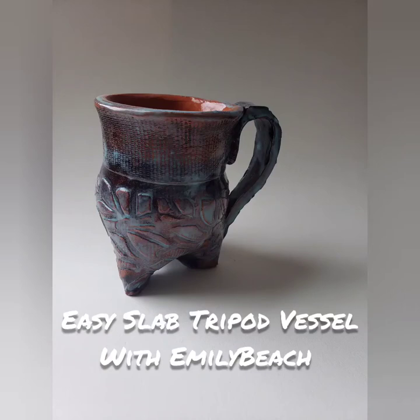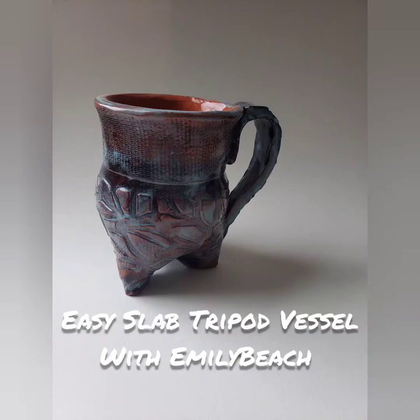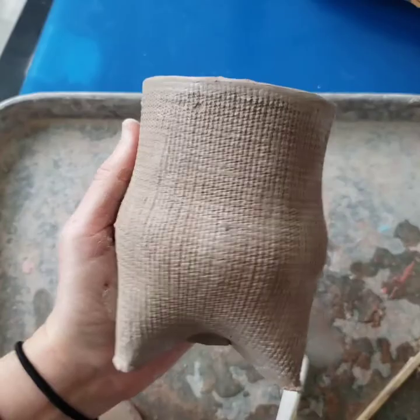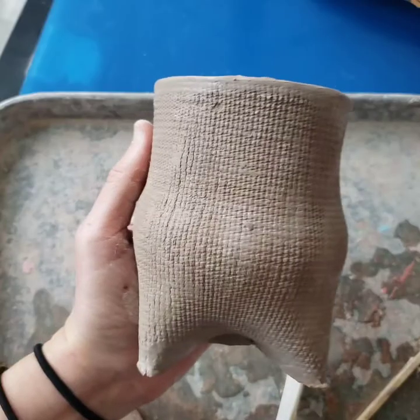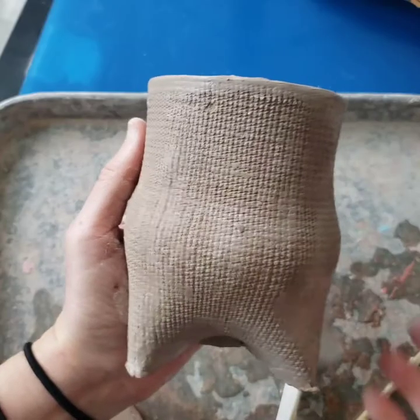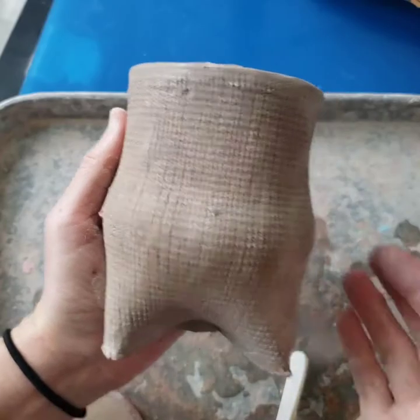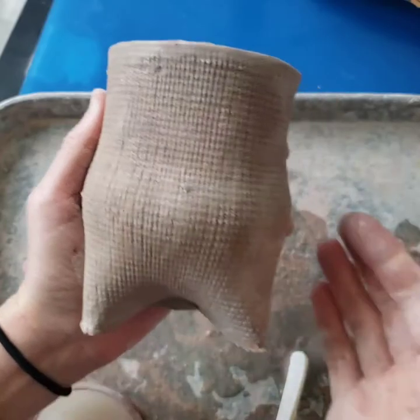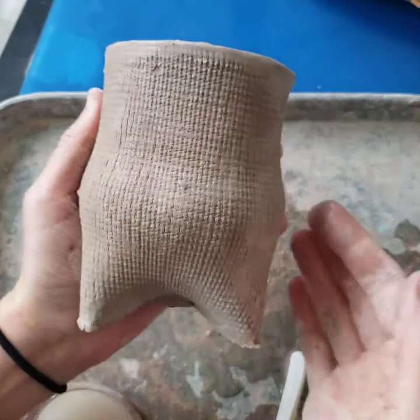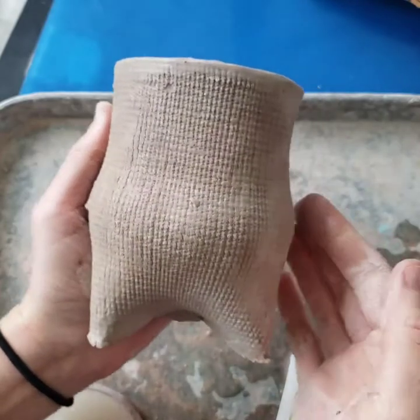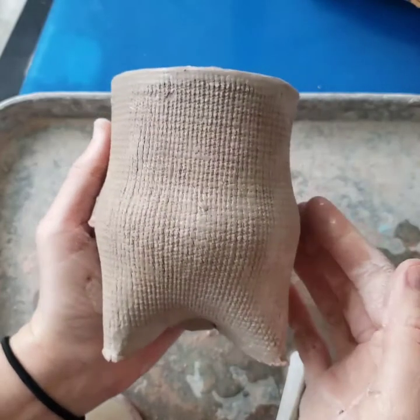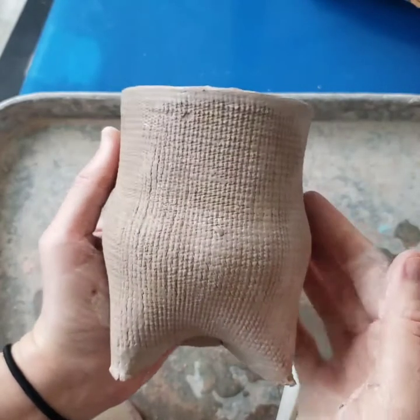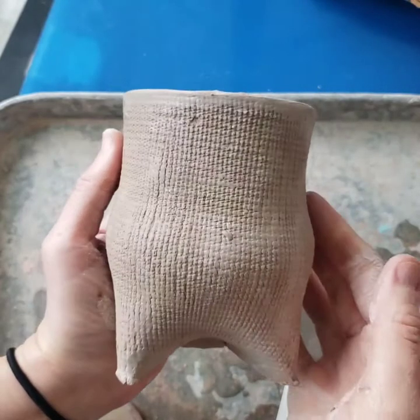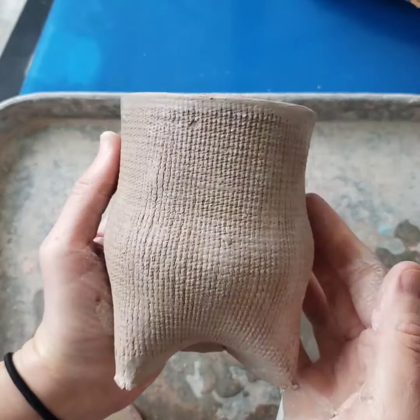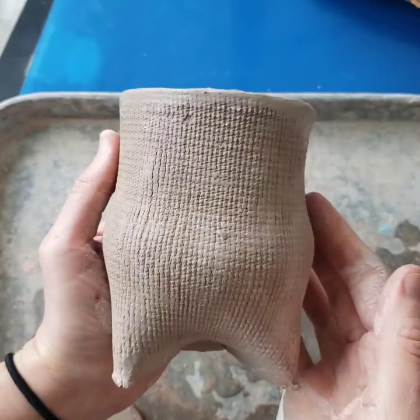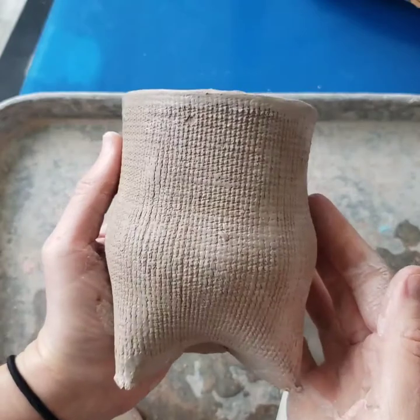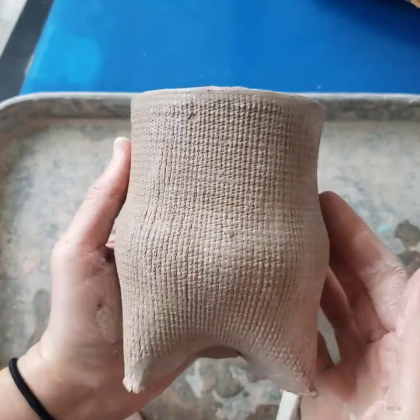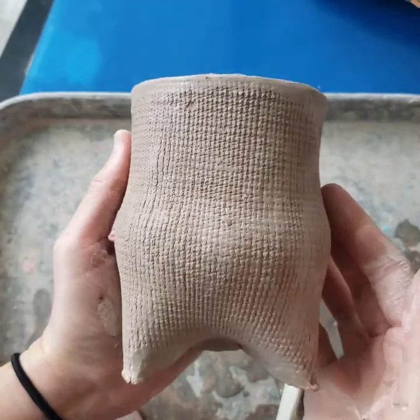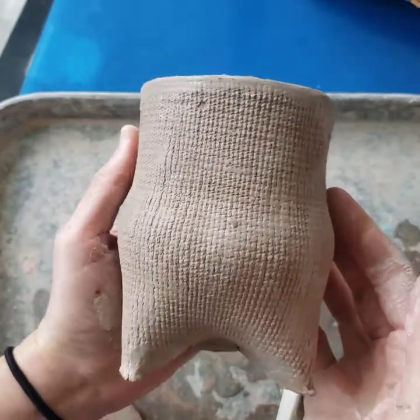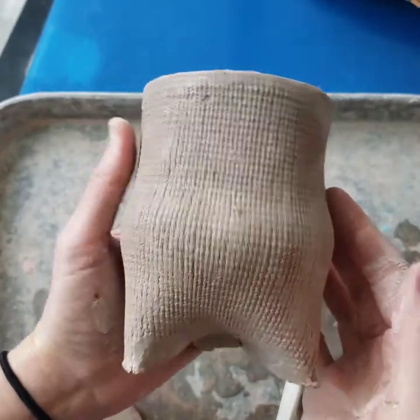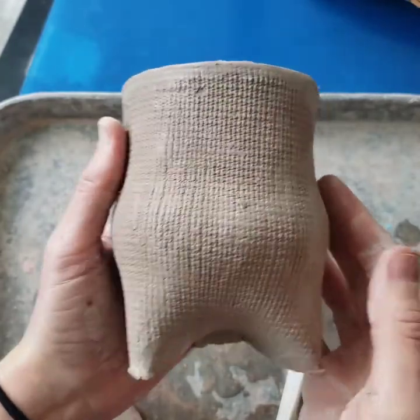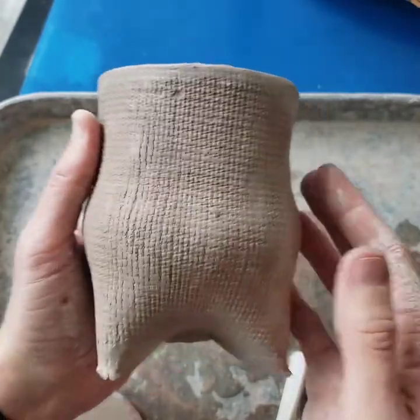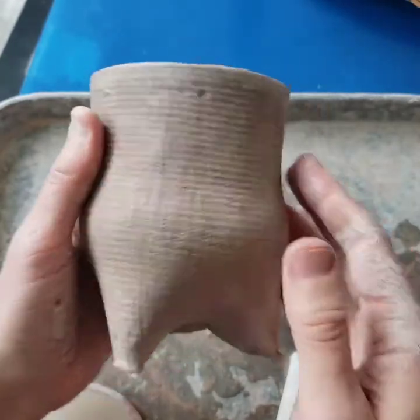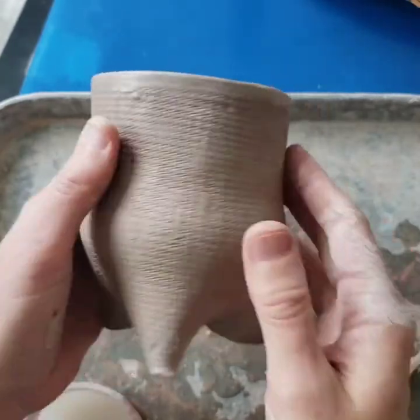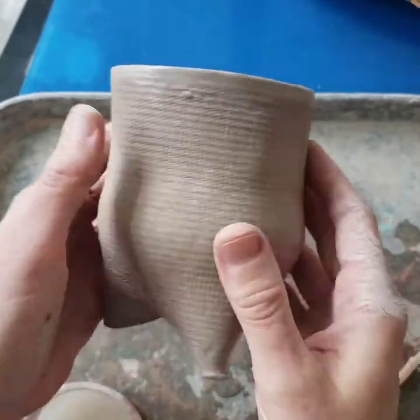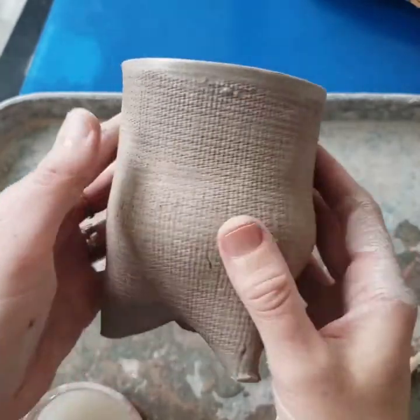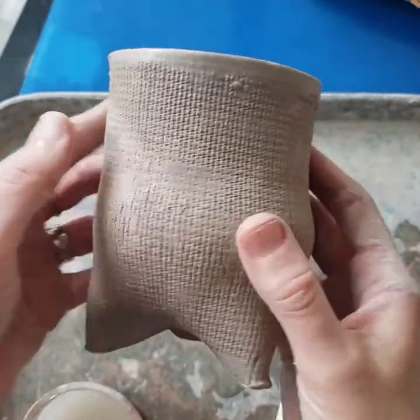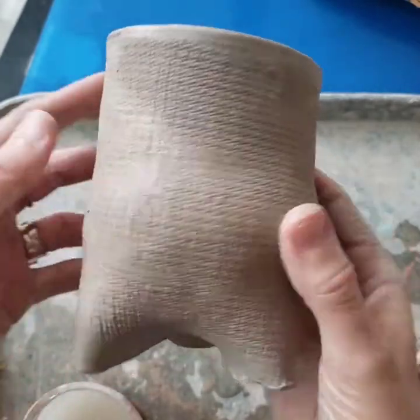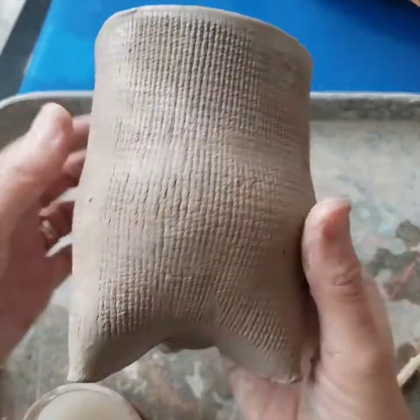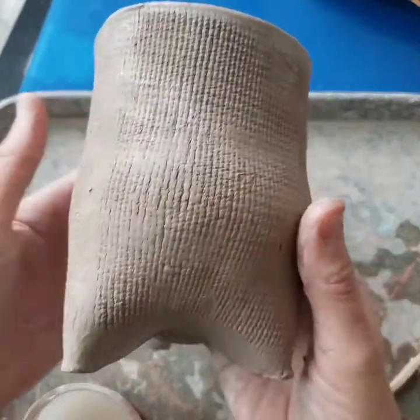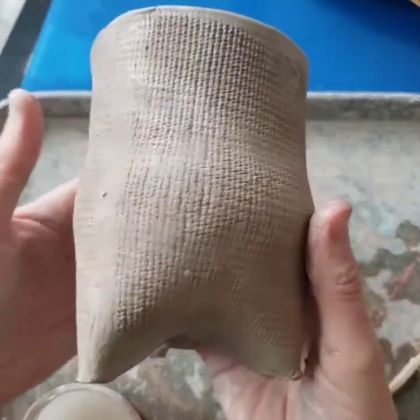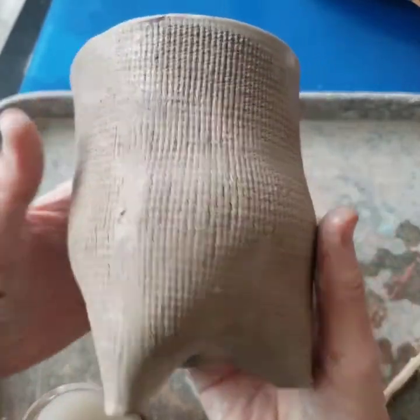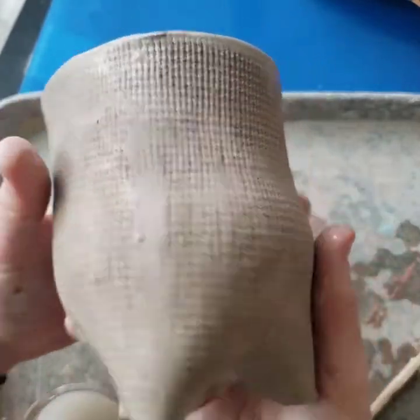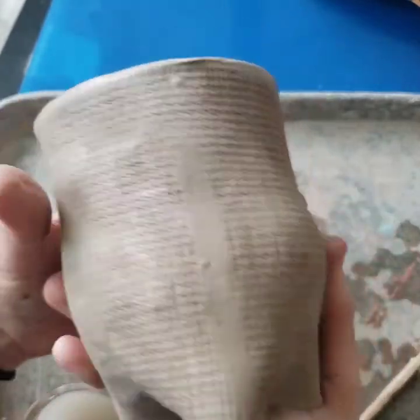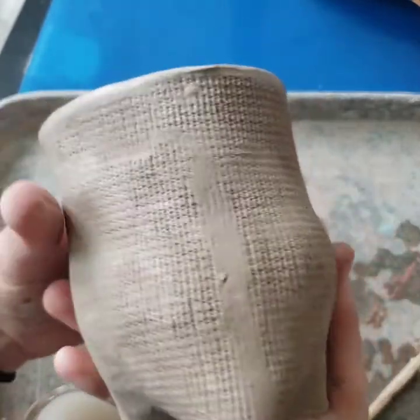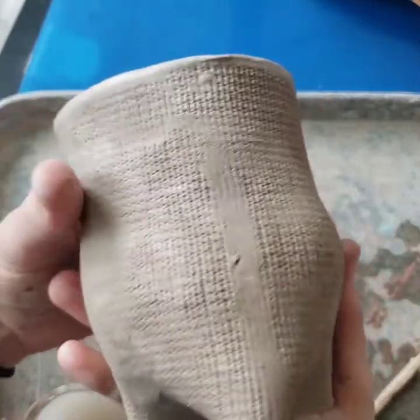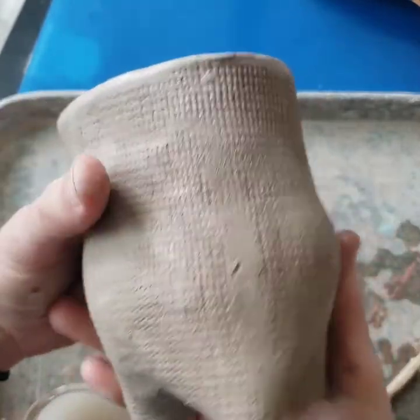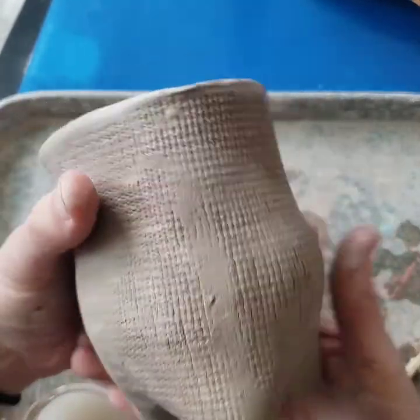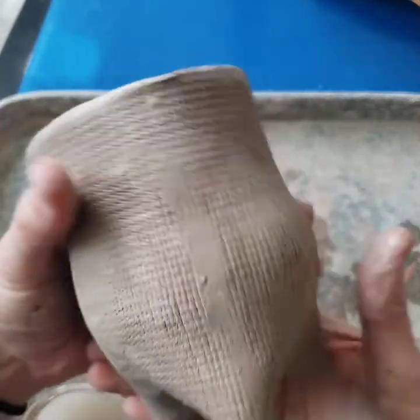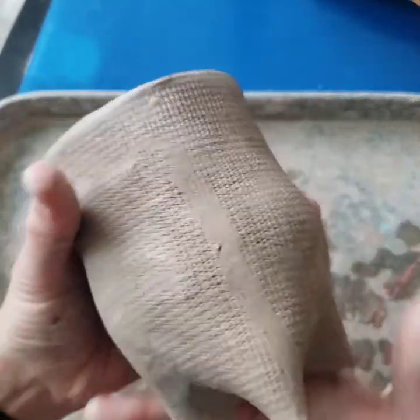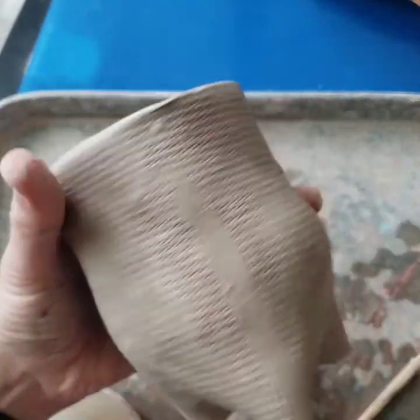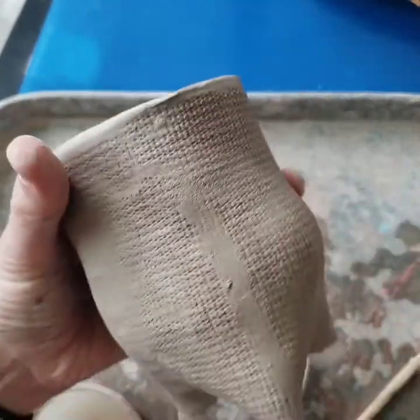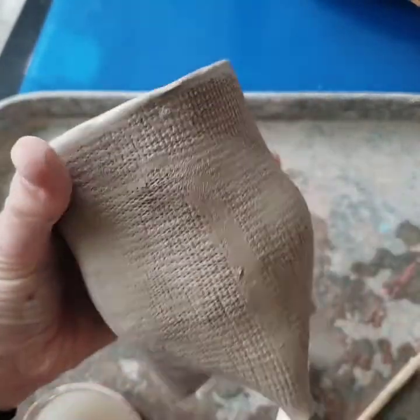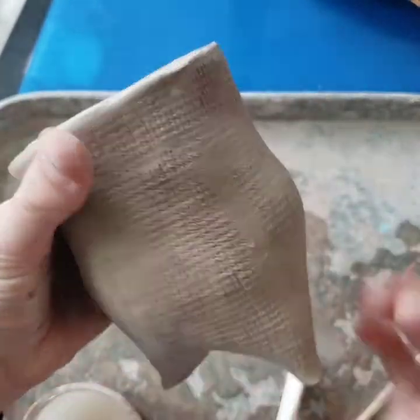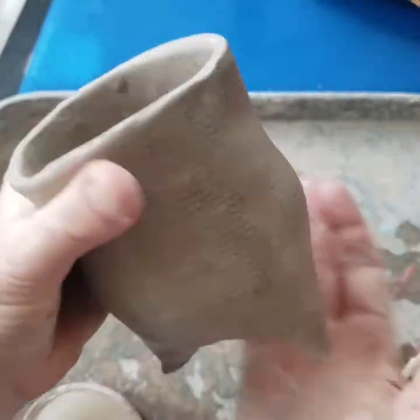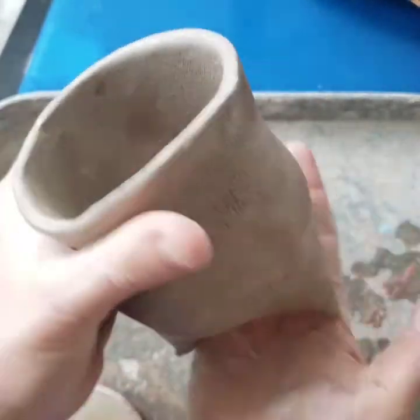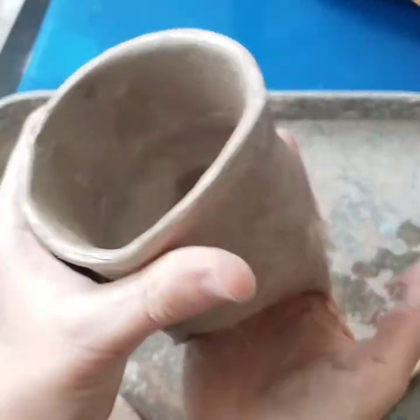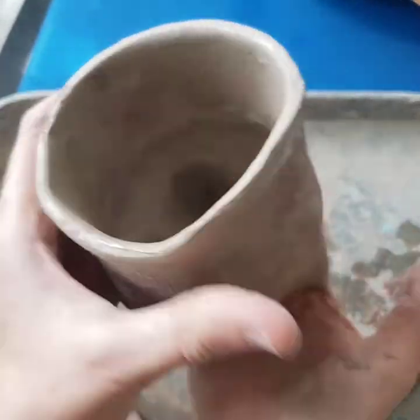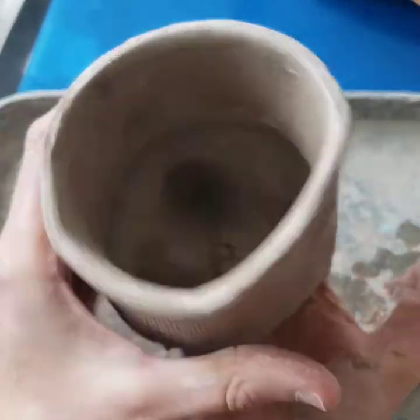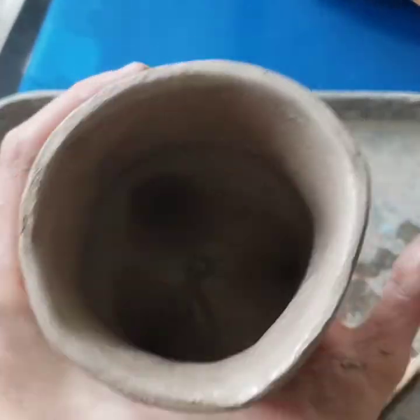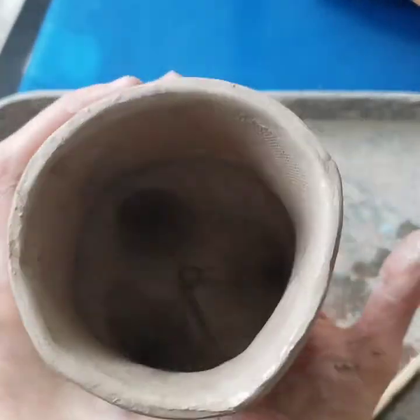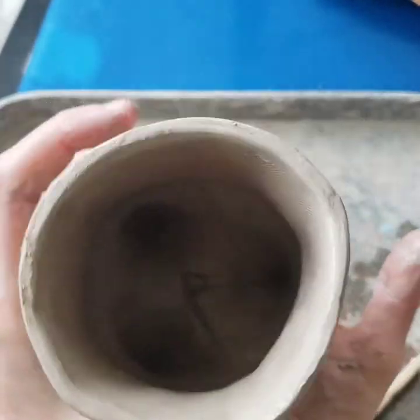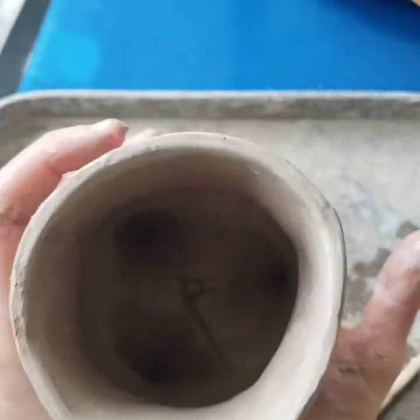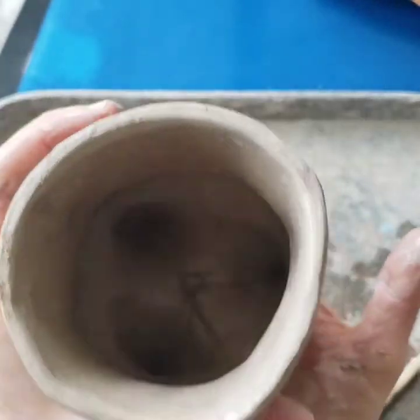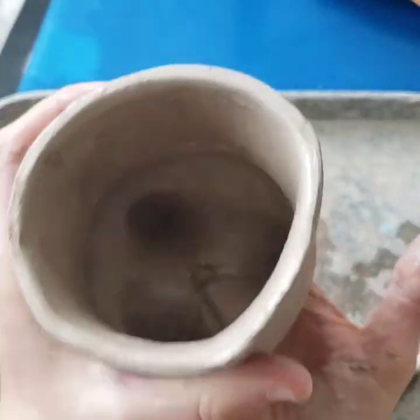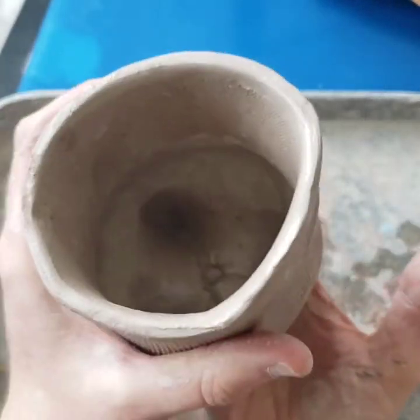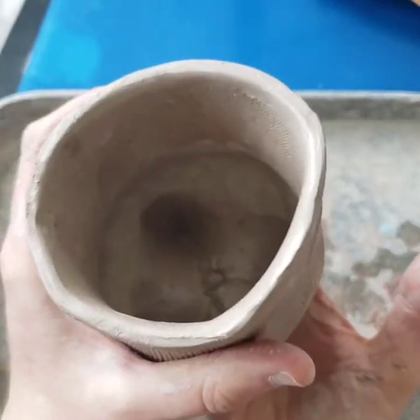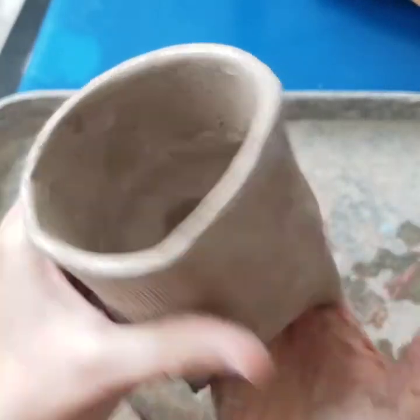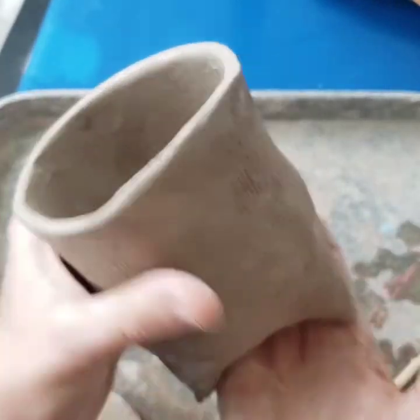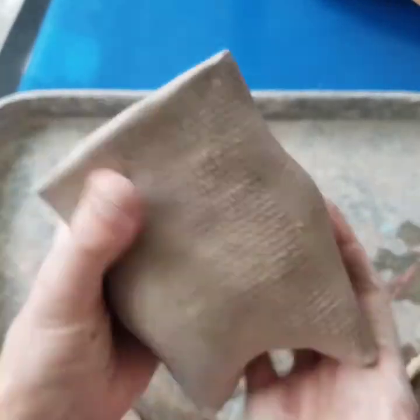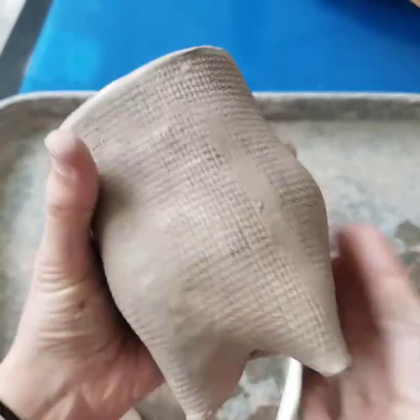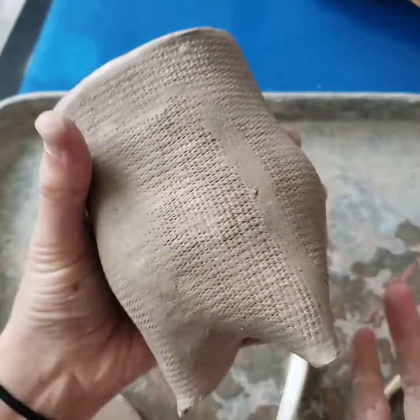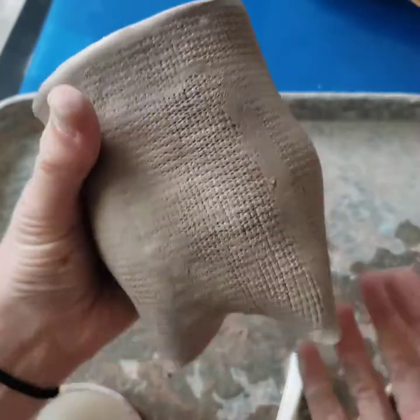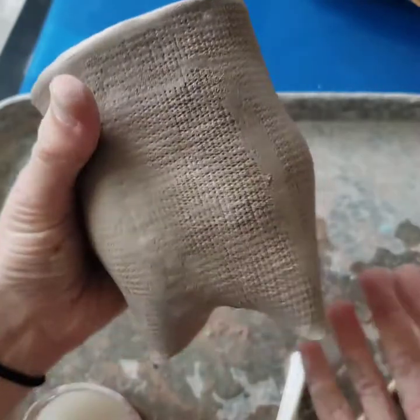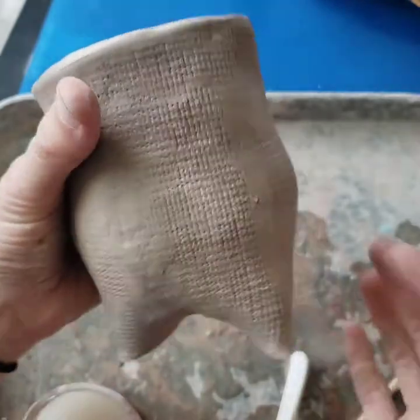Hello, today I'm going to show you how to make this easy tripod vessel out of a single slab.